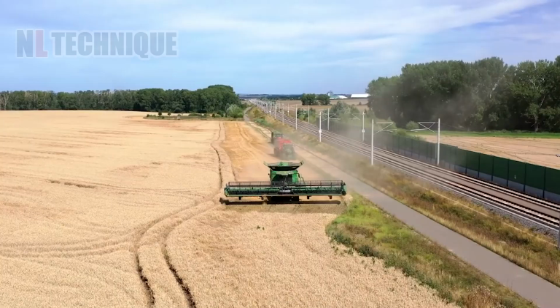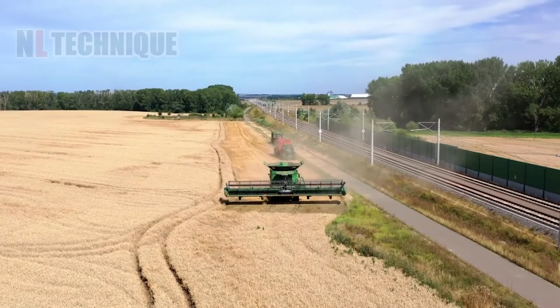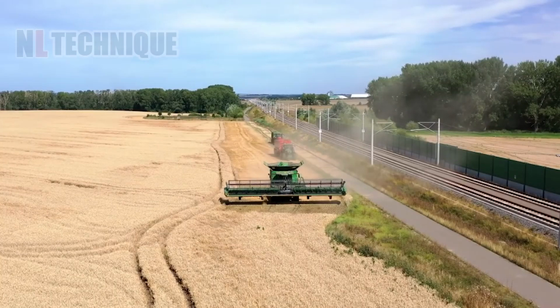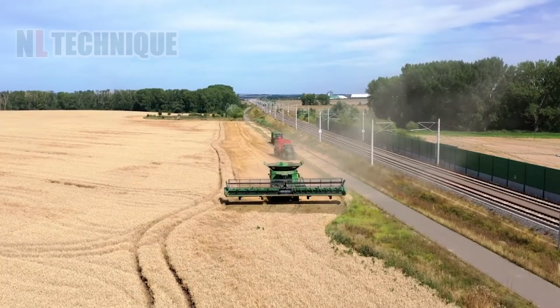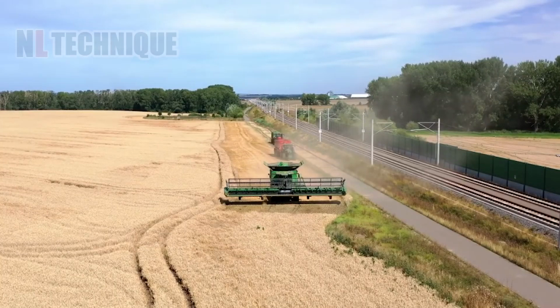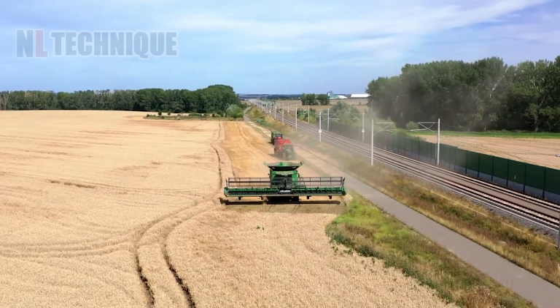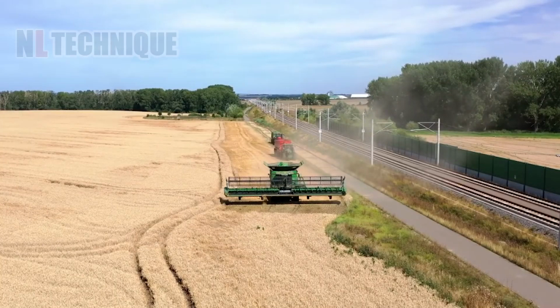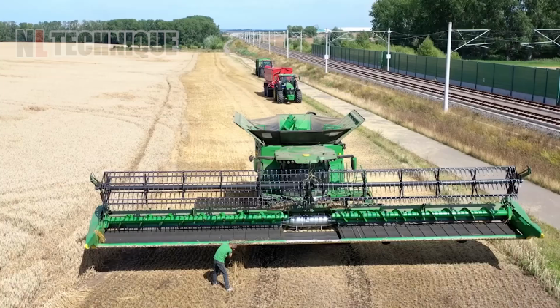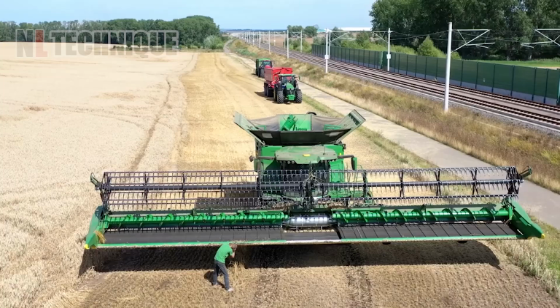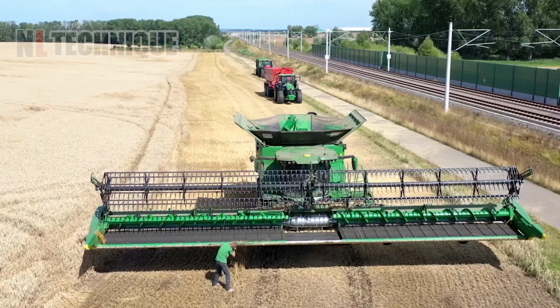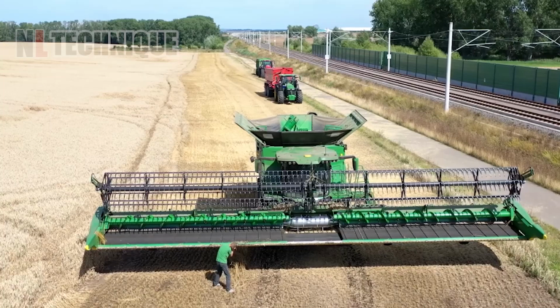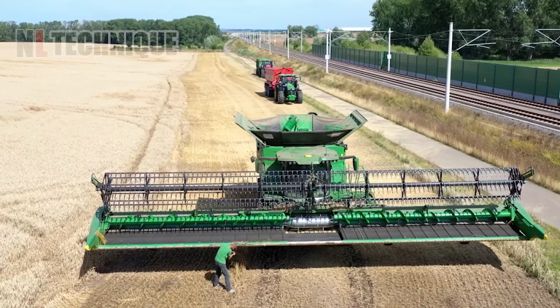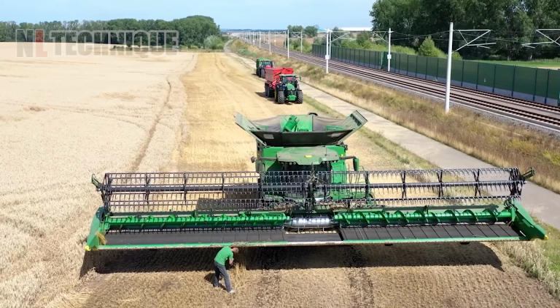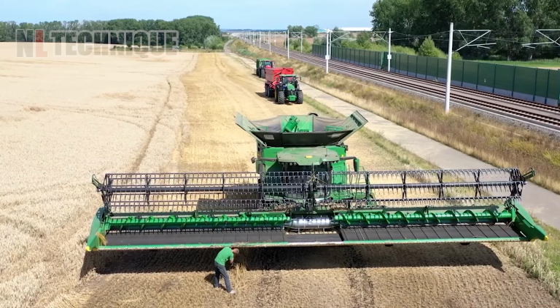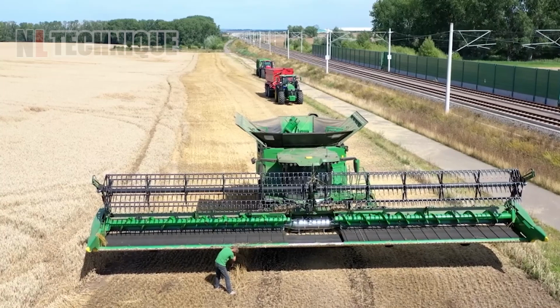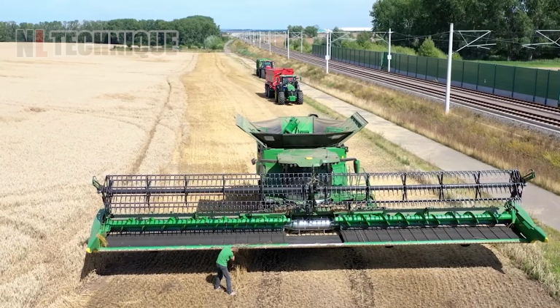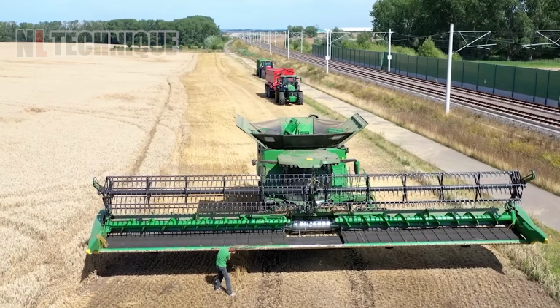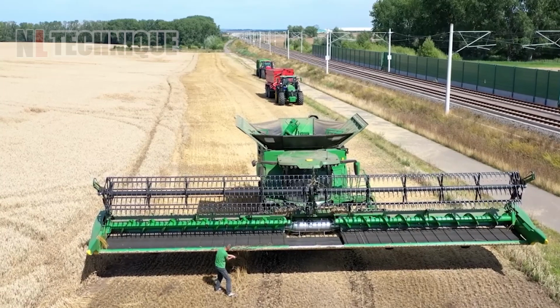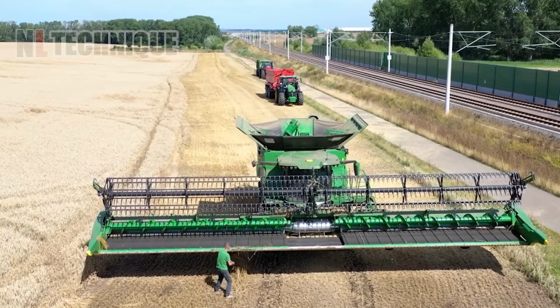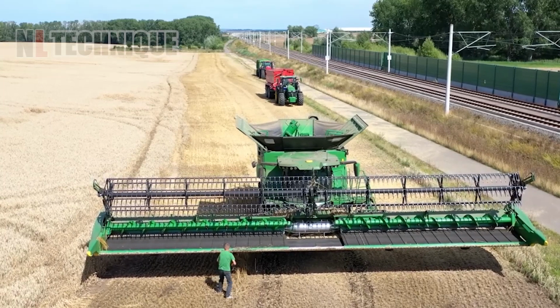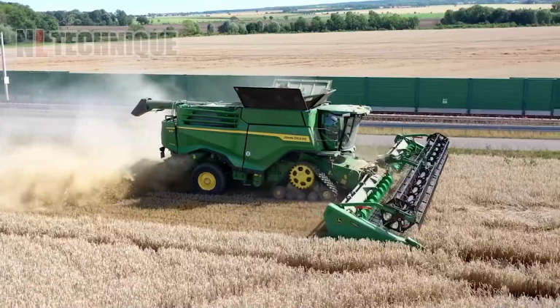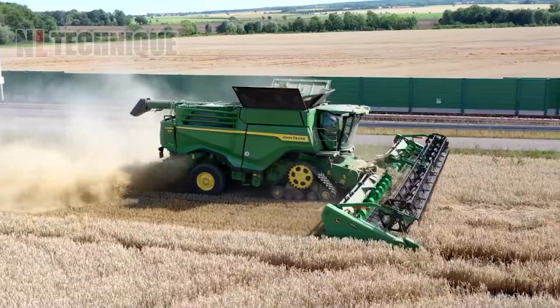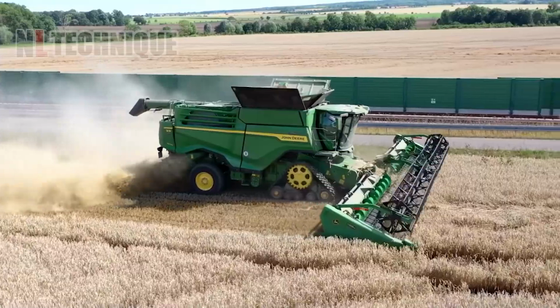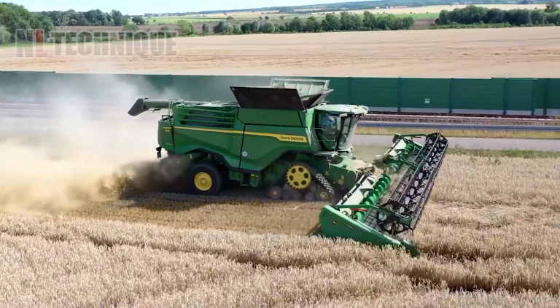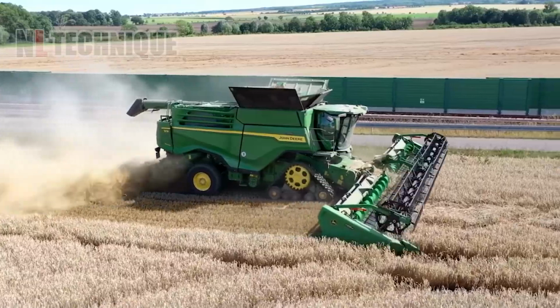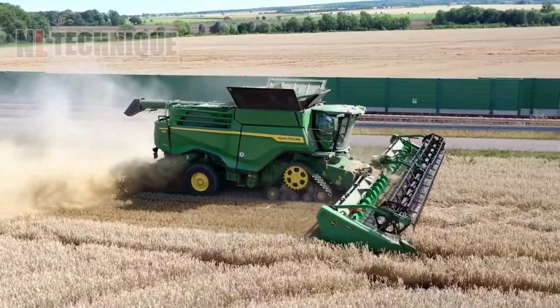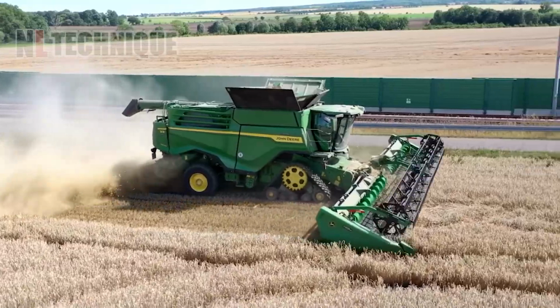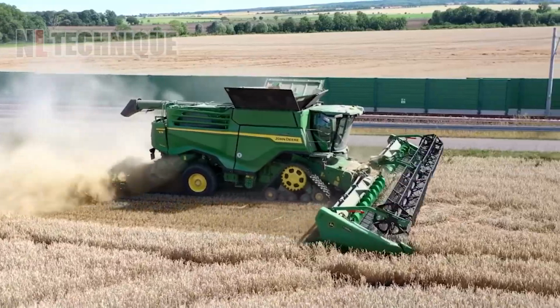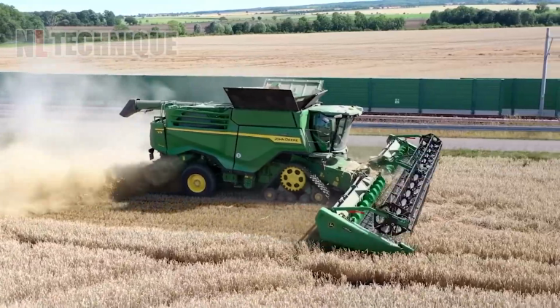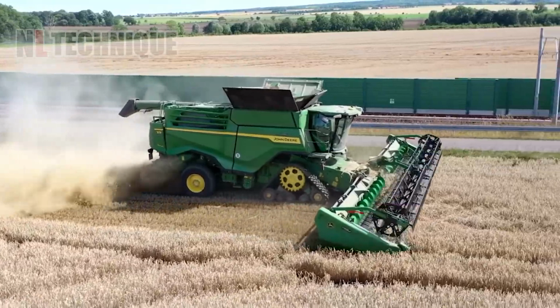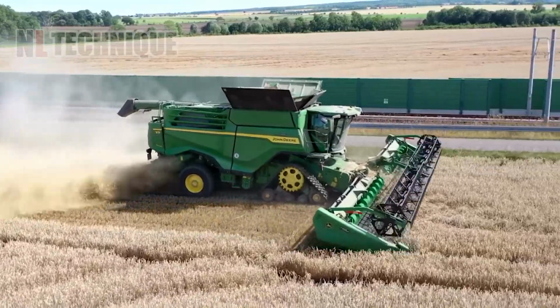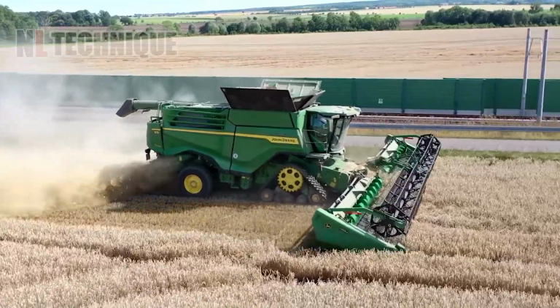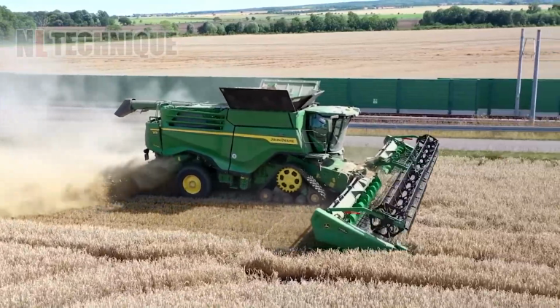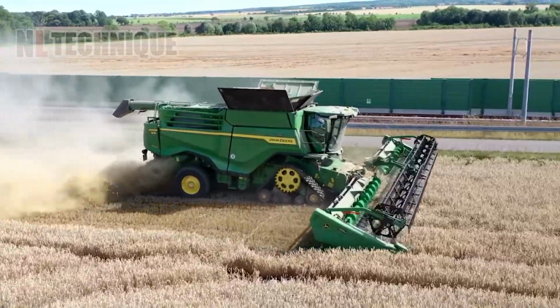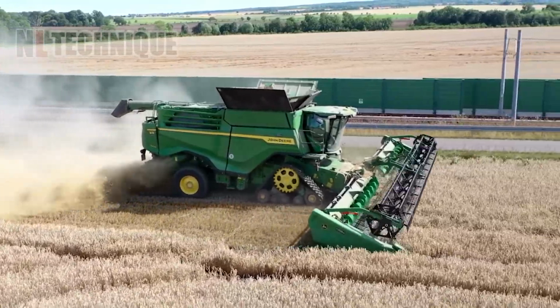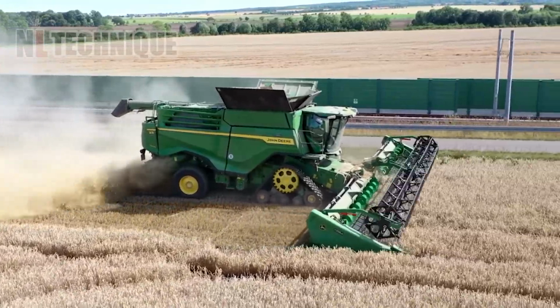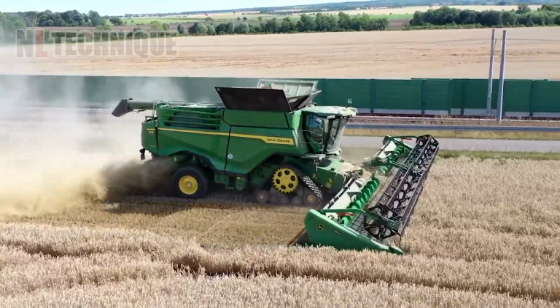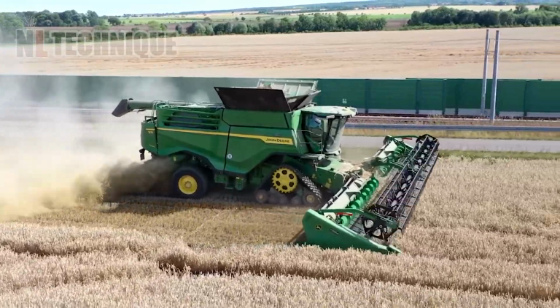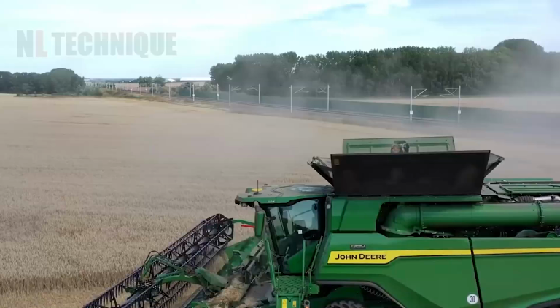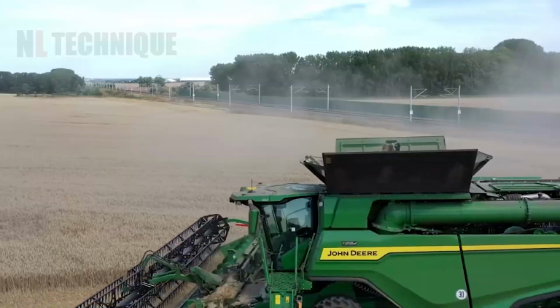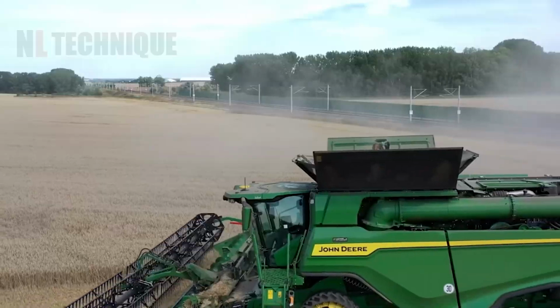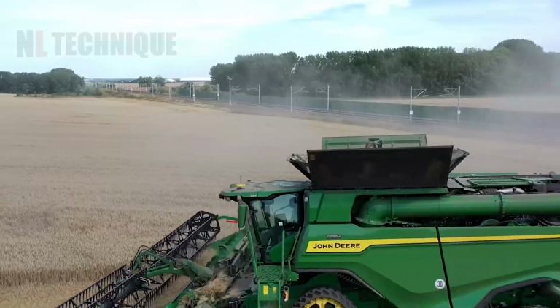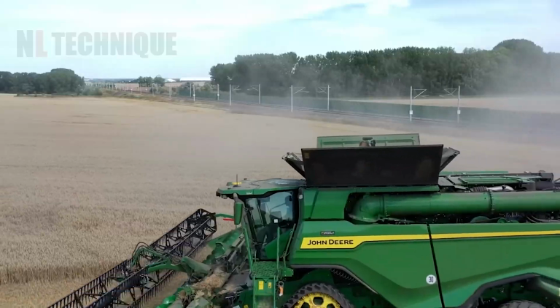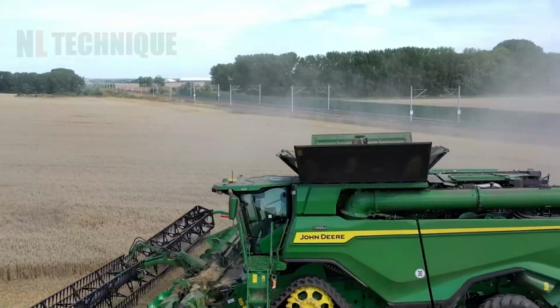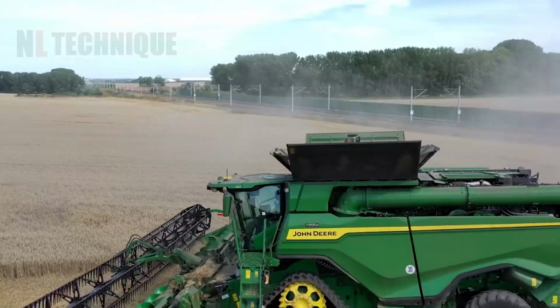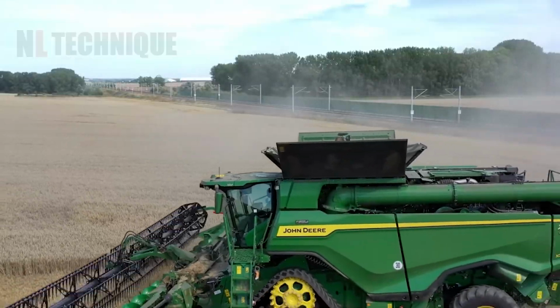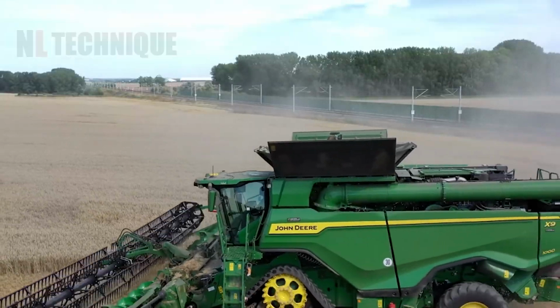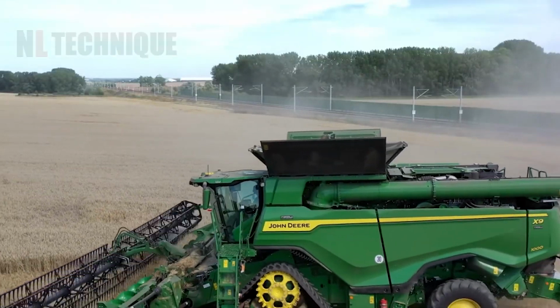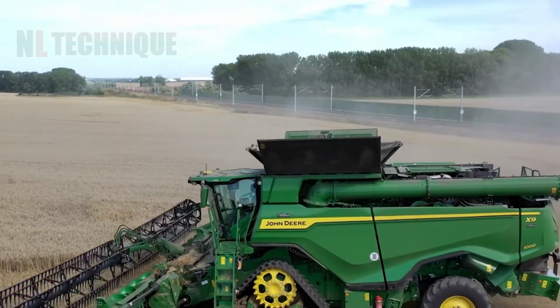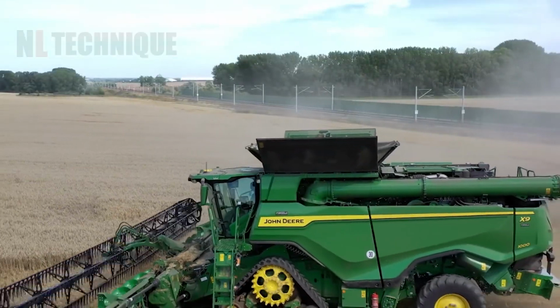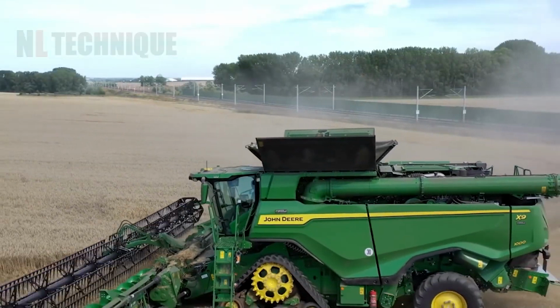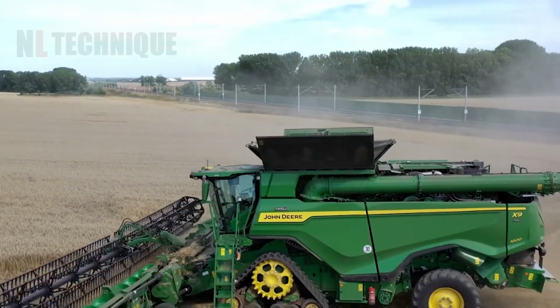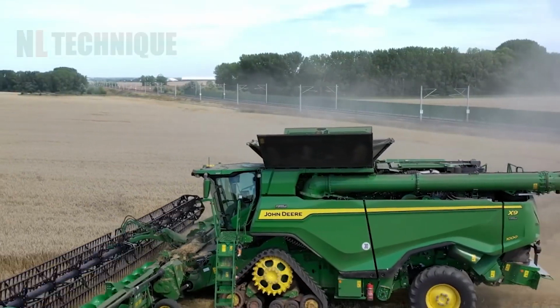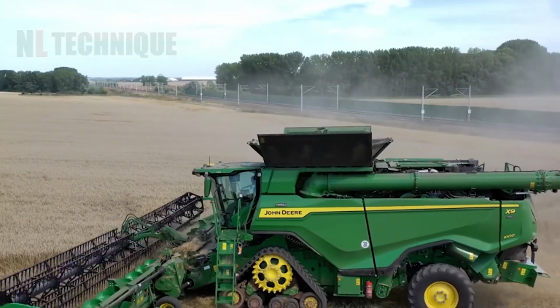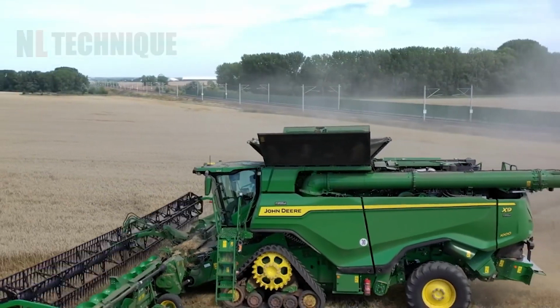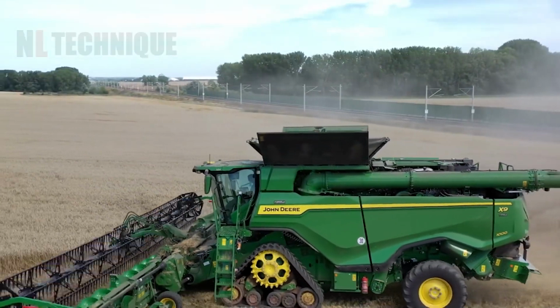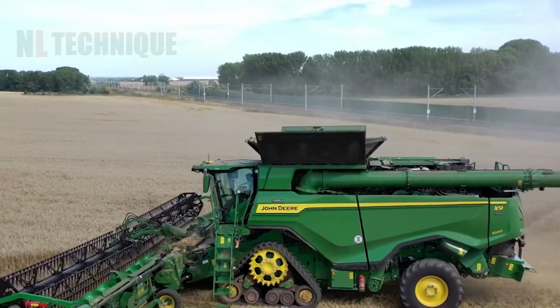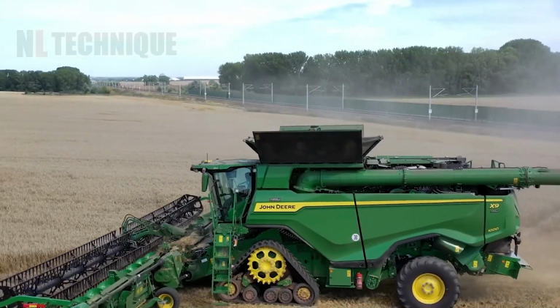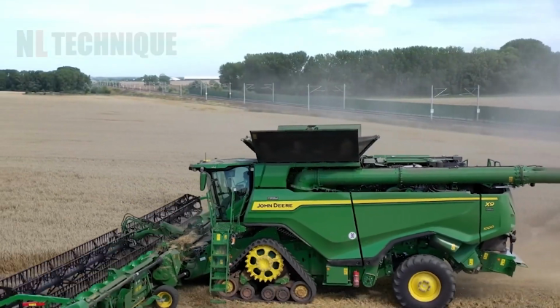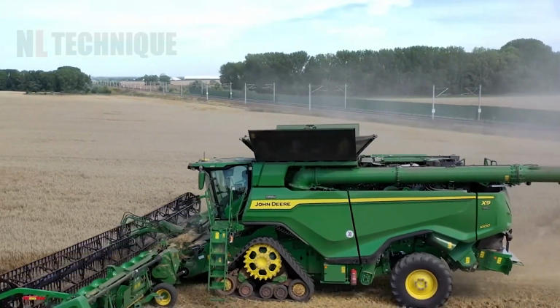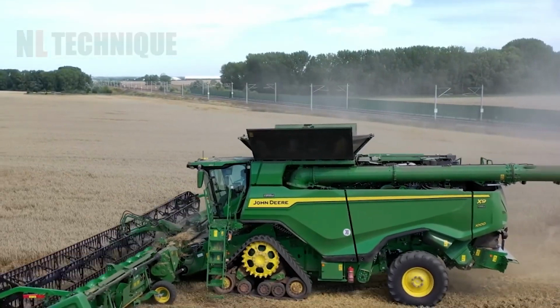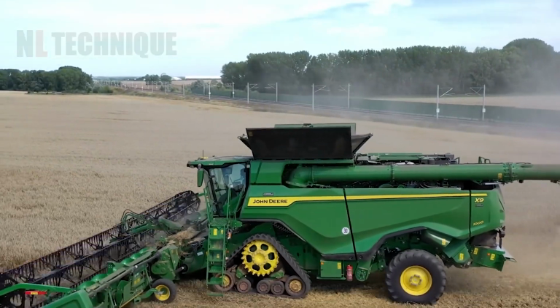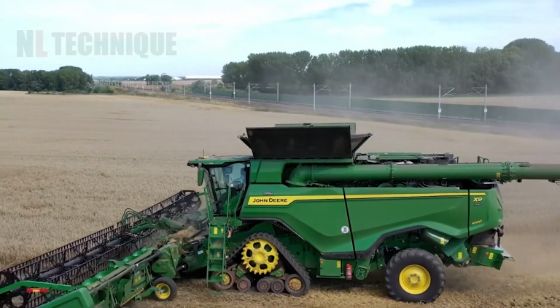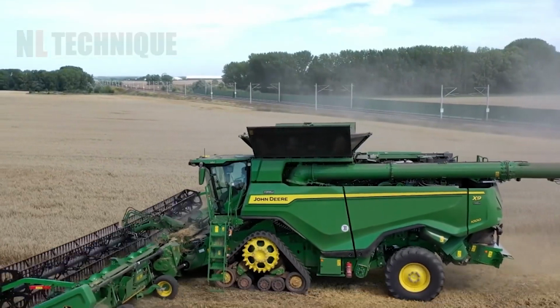Corn harvesting has never been so slick. Watch as this machine makes light work of the field.